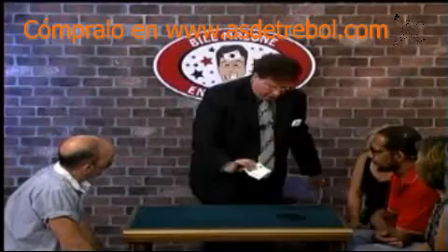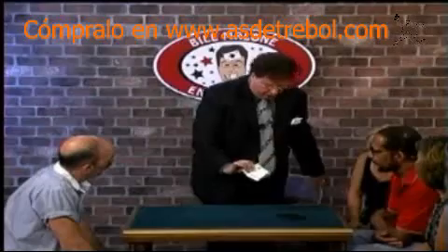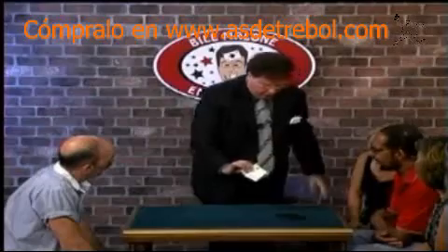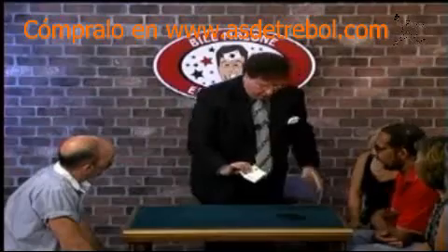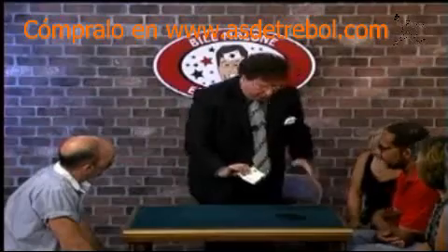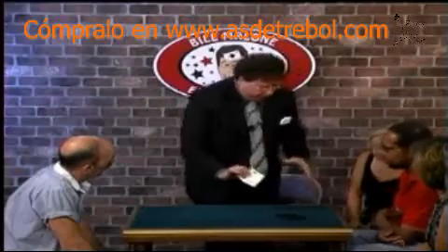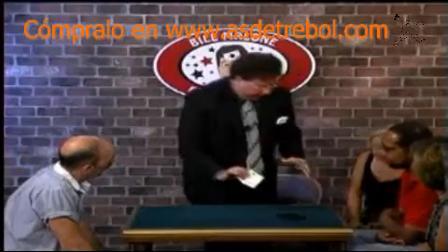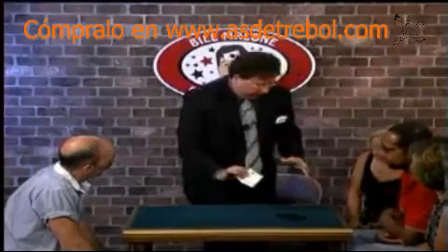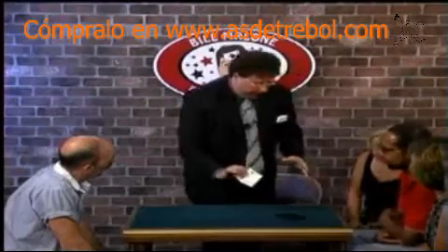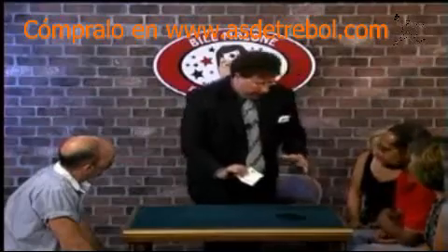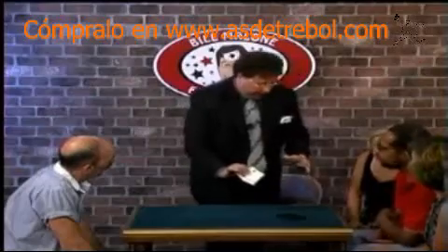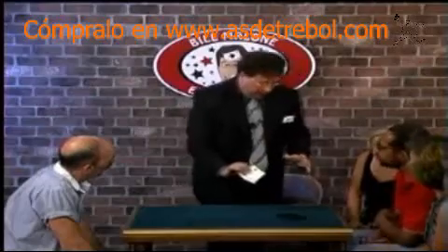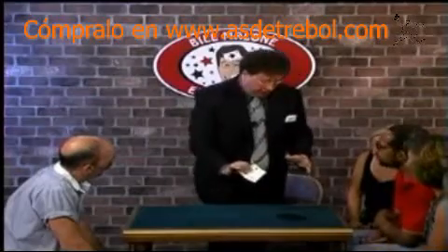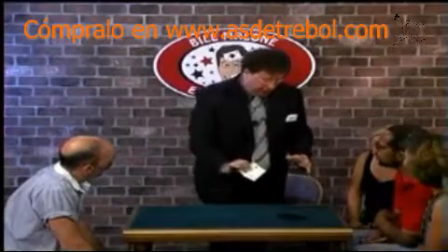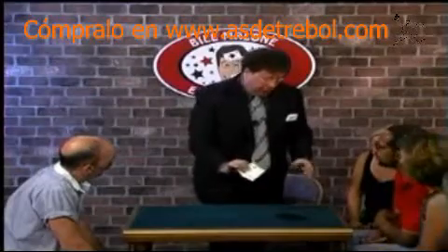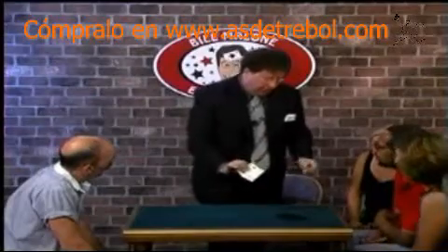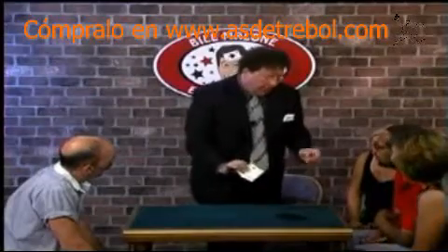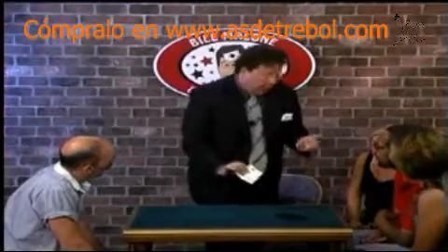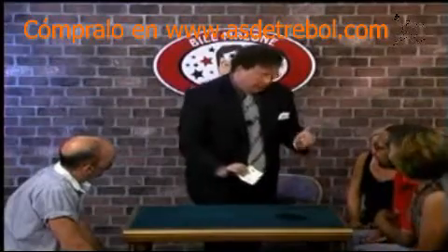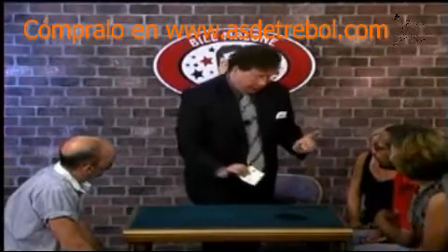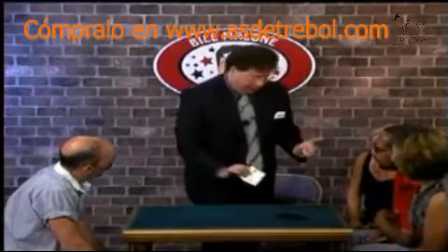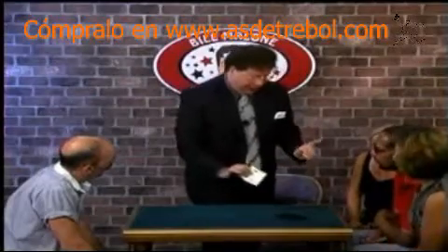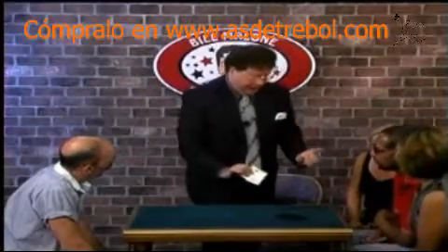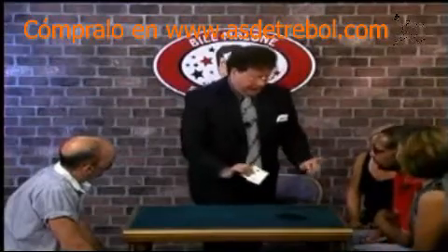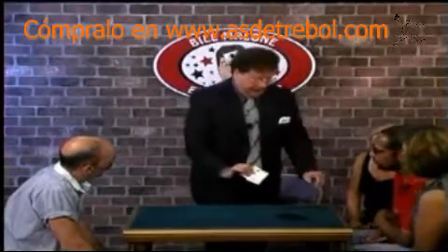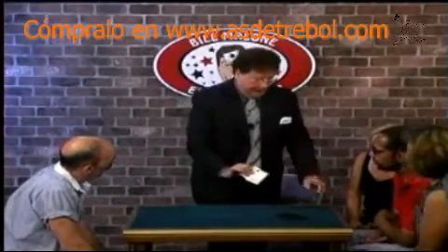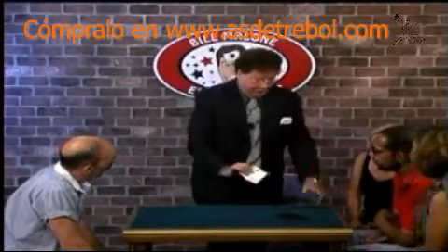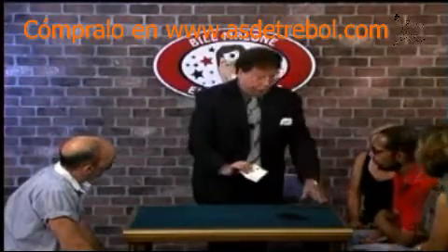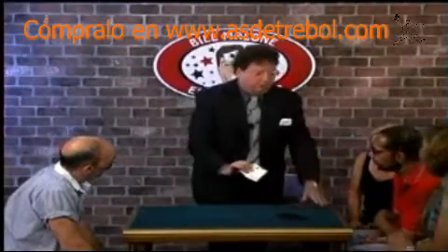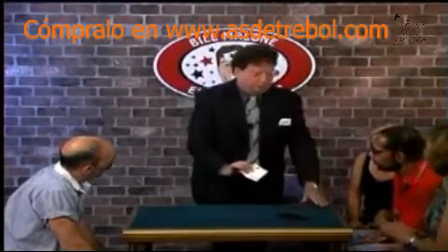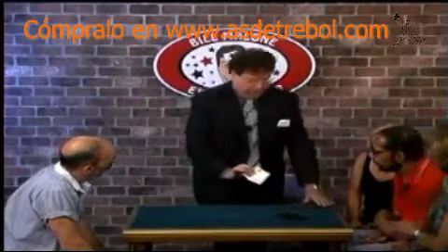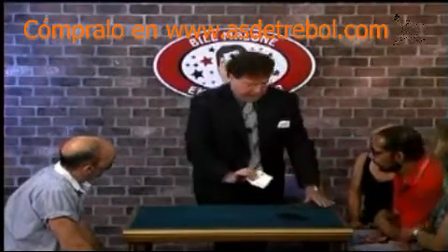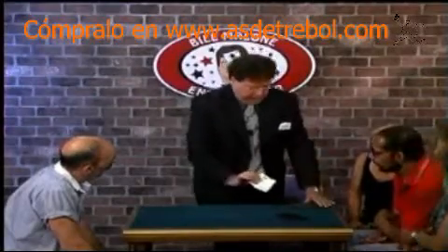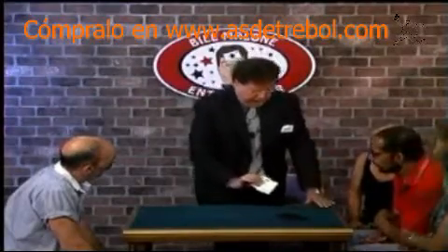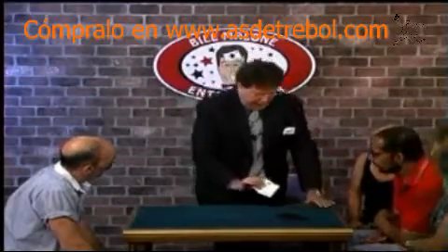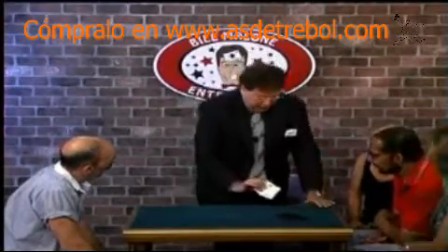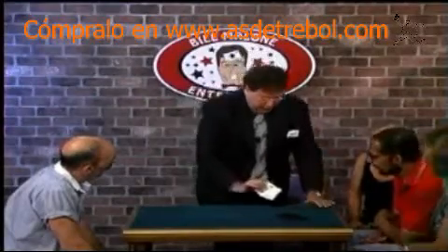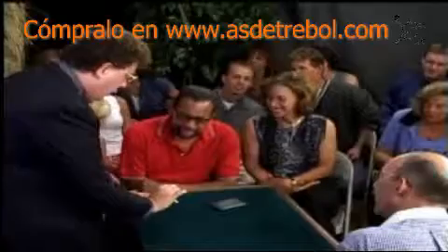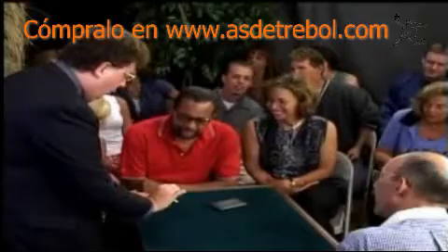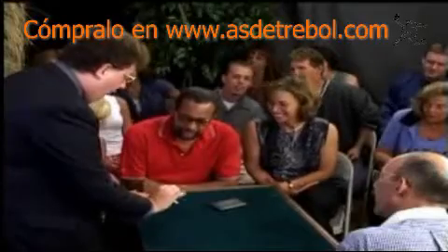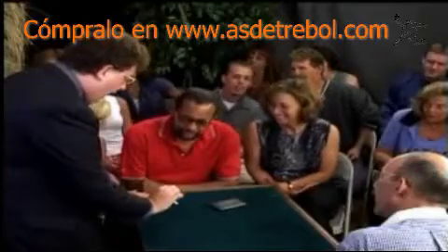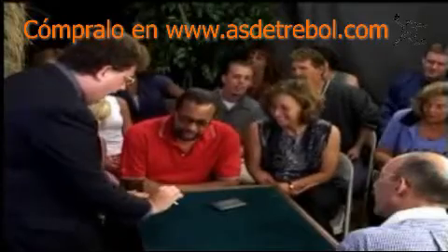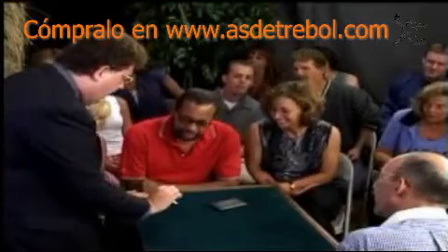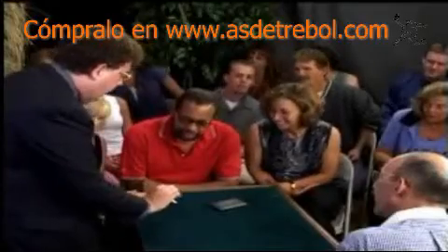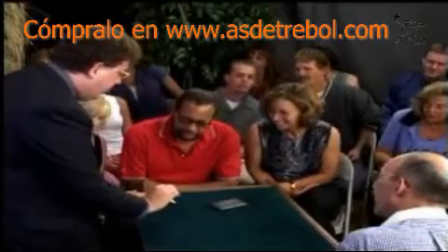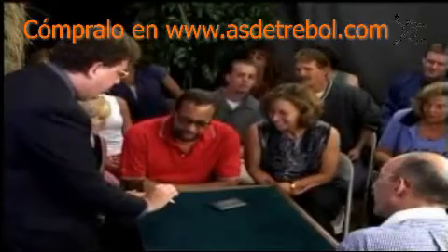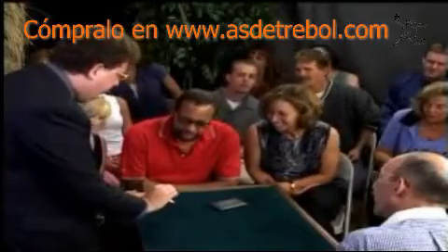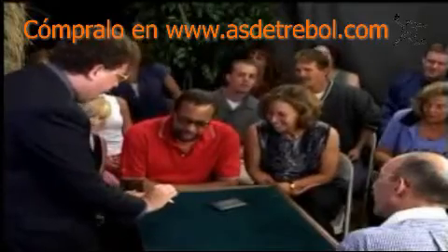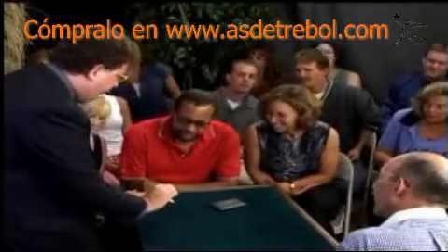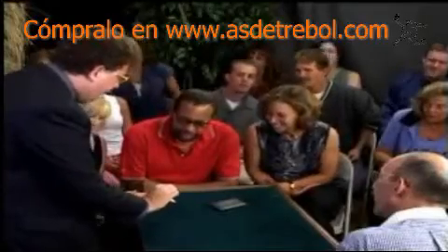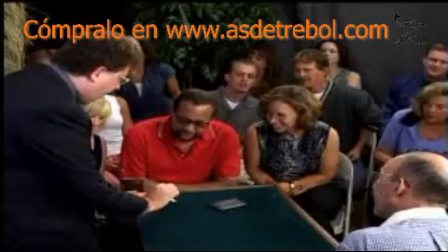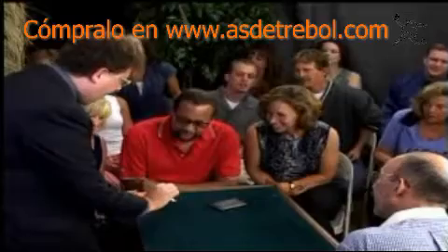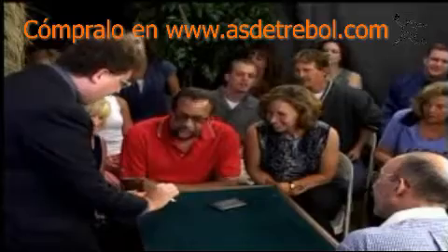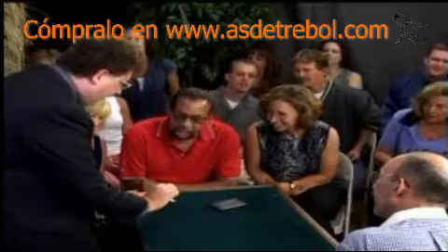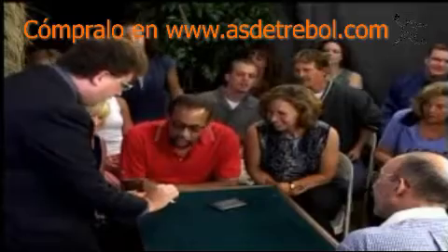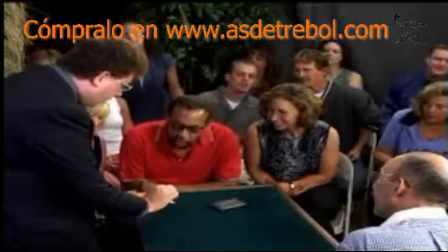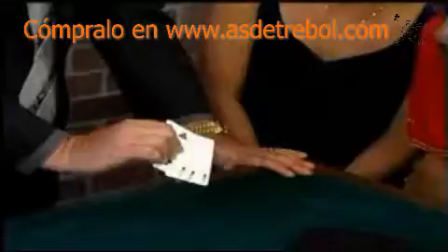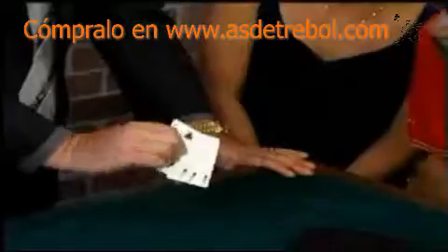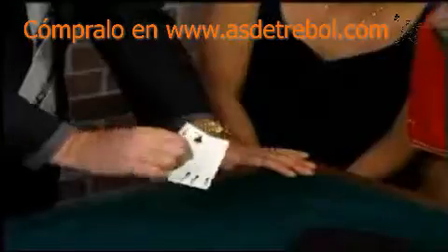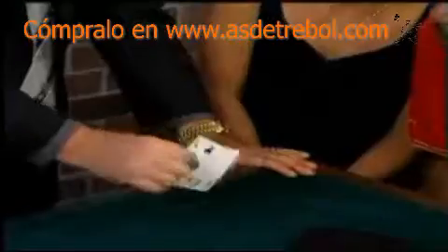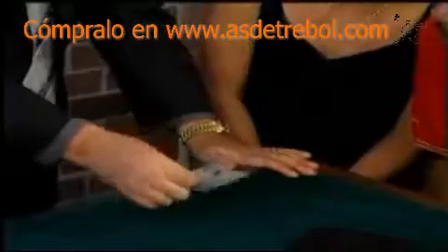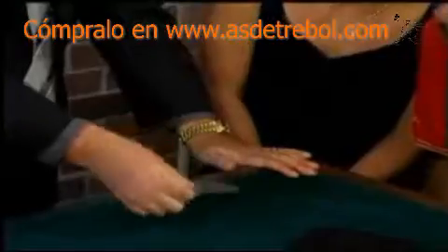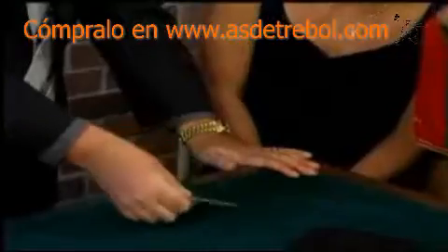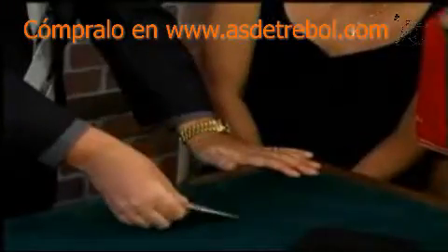As soon as you get to three, I'm going to start. So check this out. You ready? One, two, three. Watch the red one.